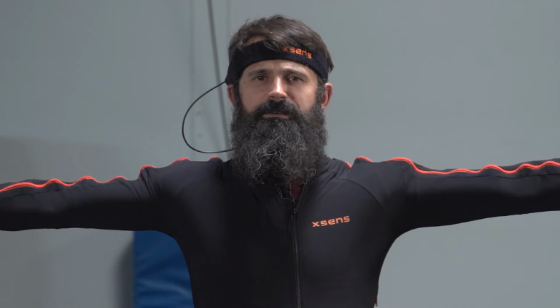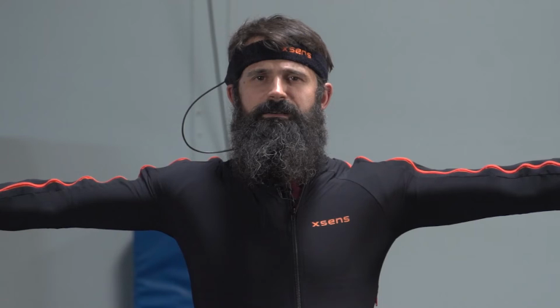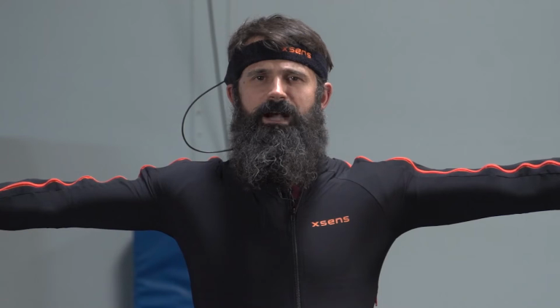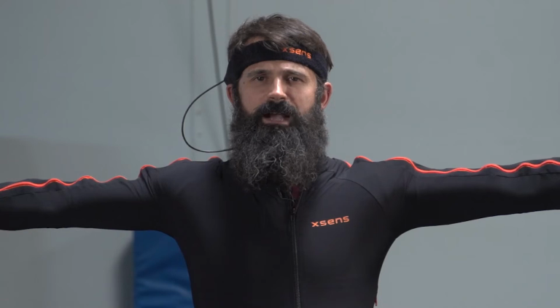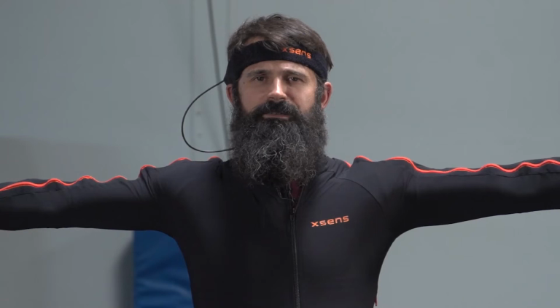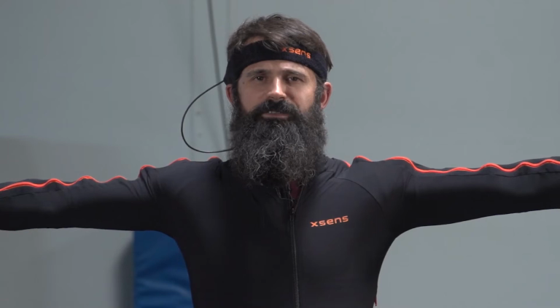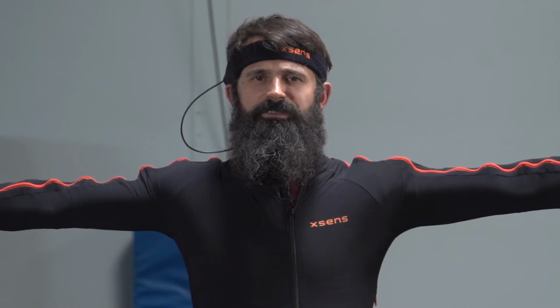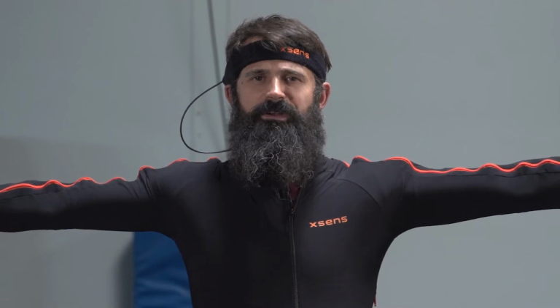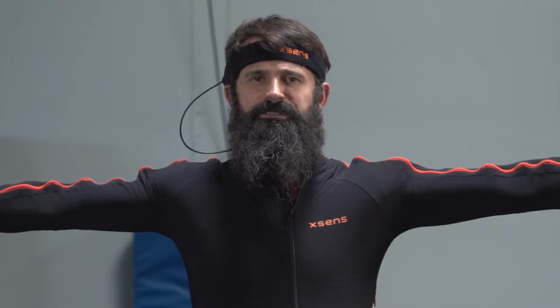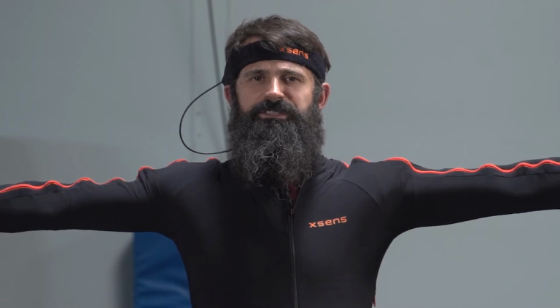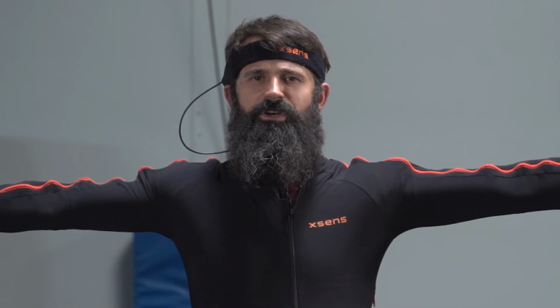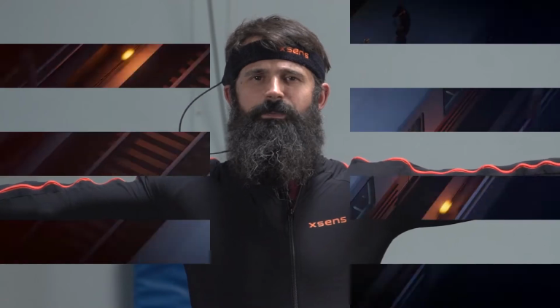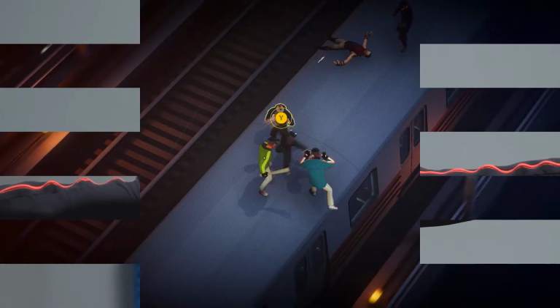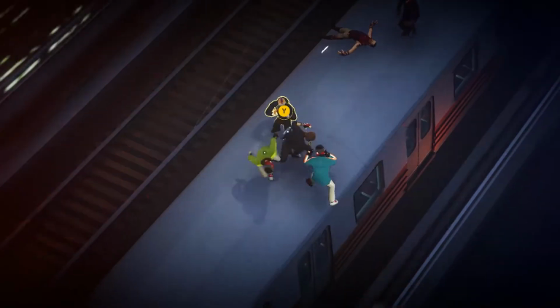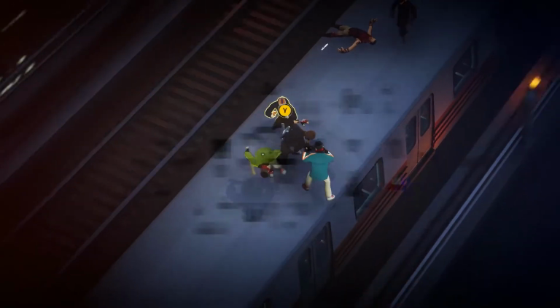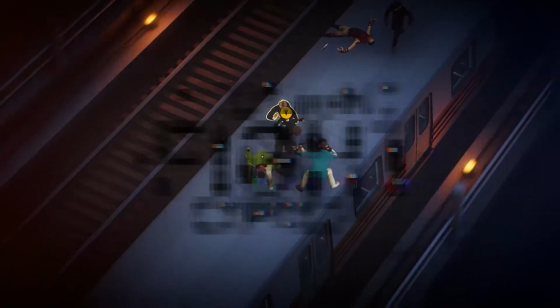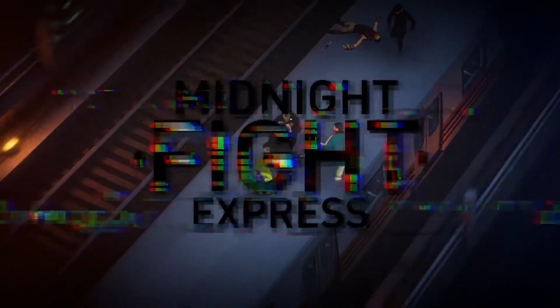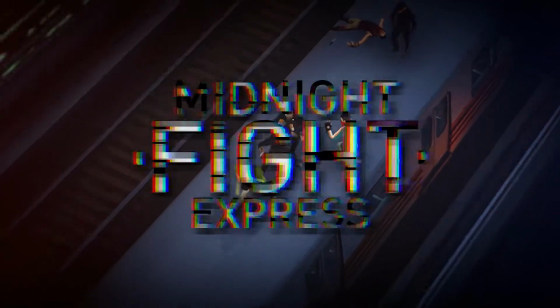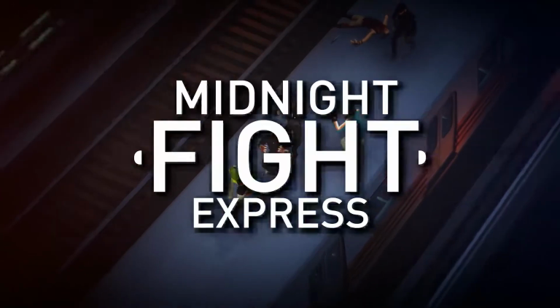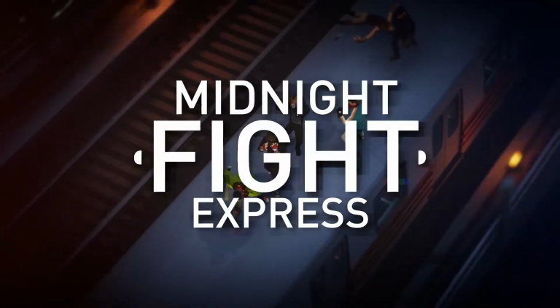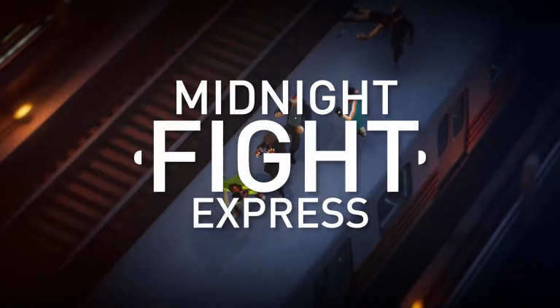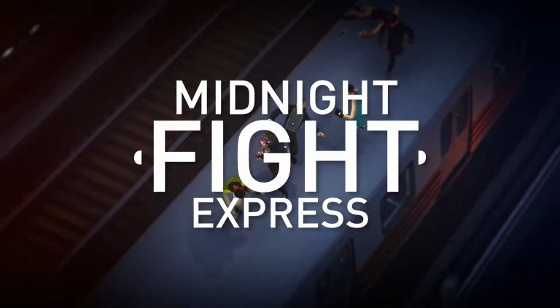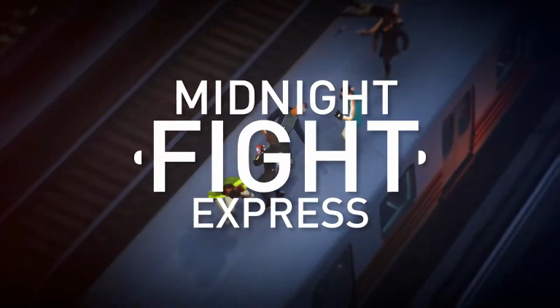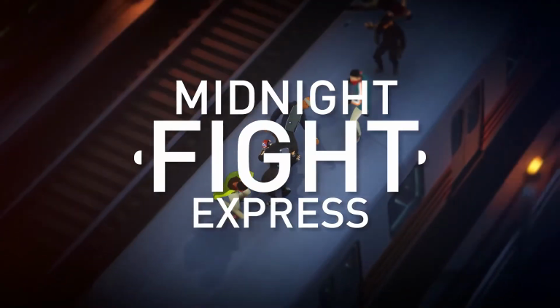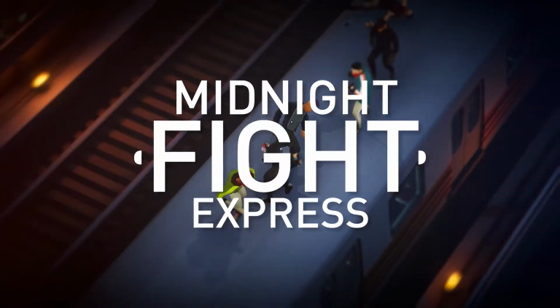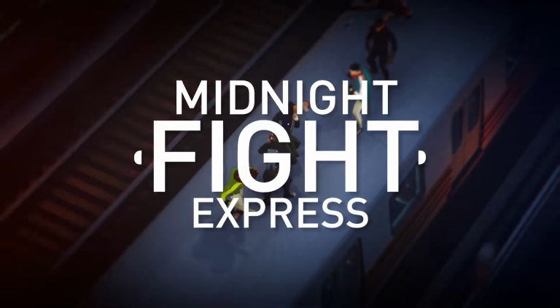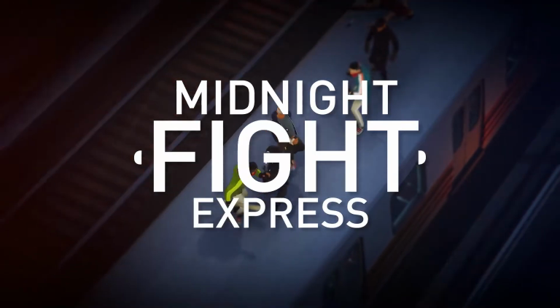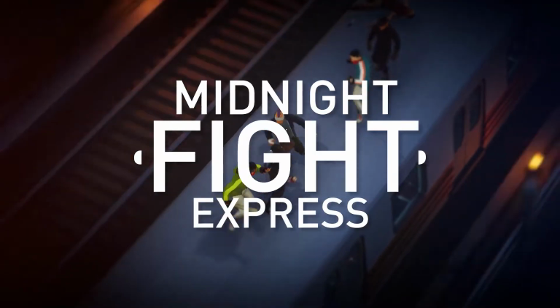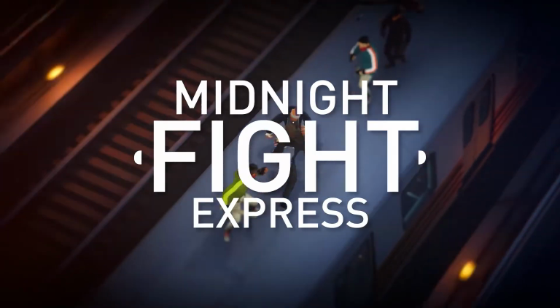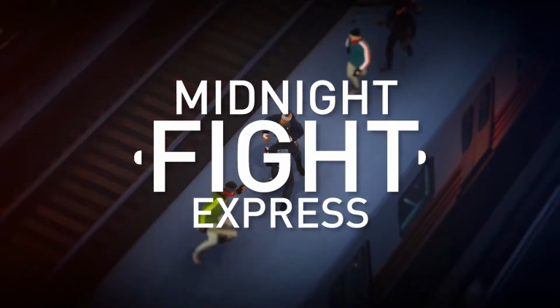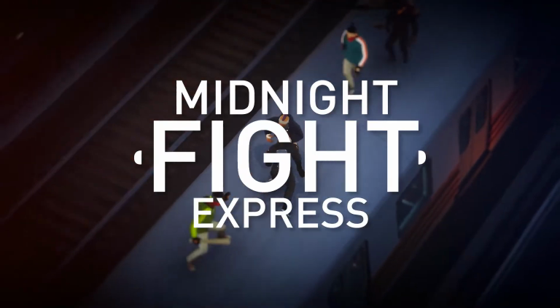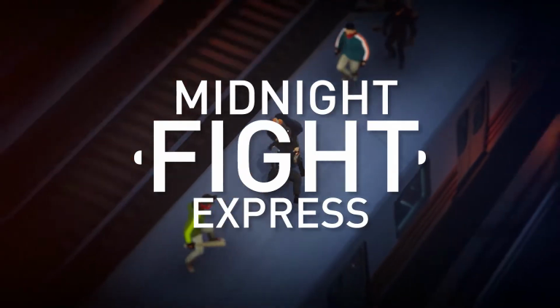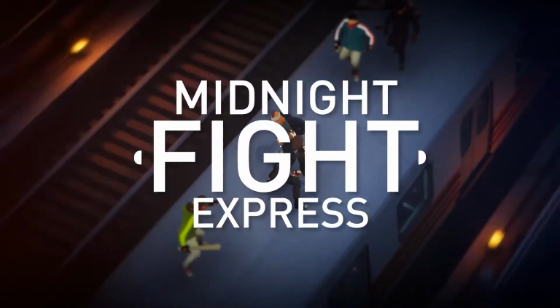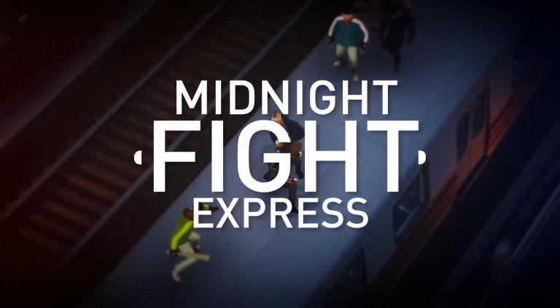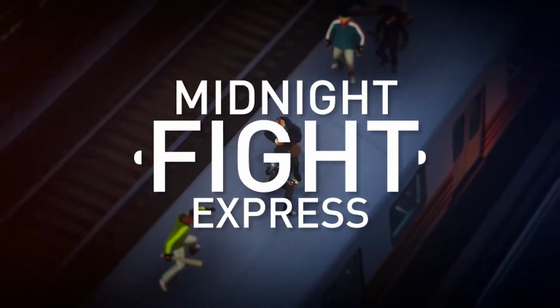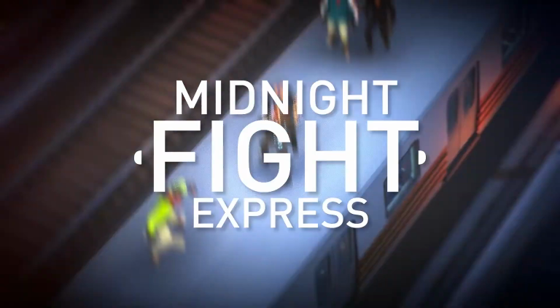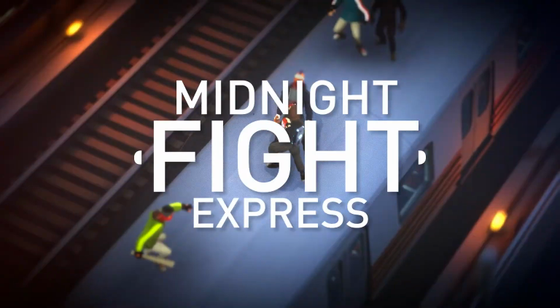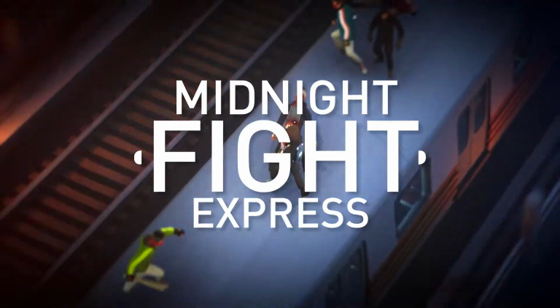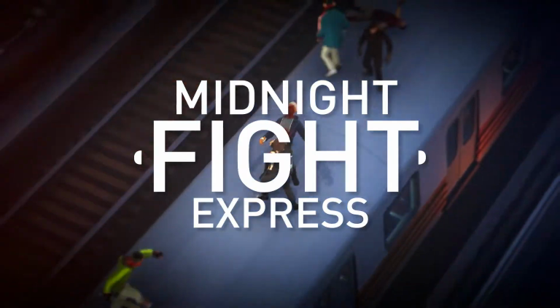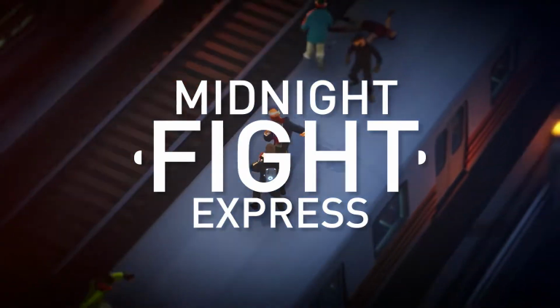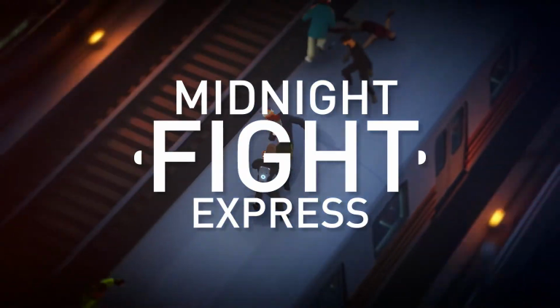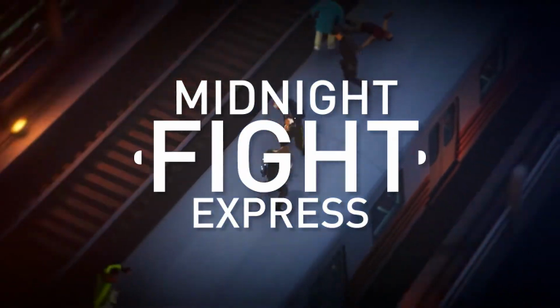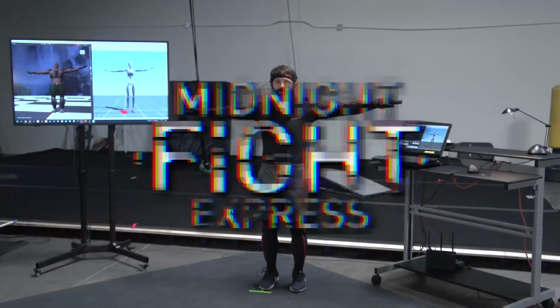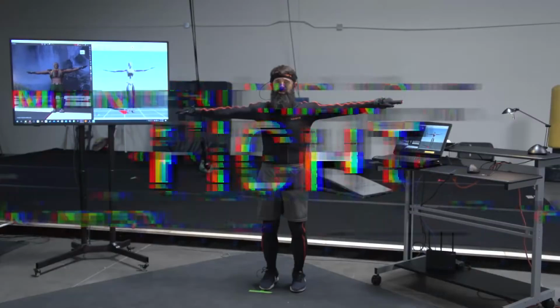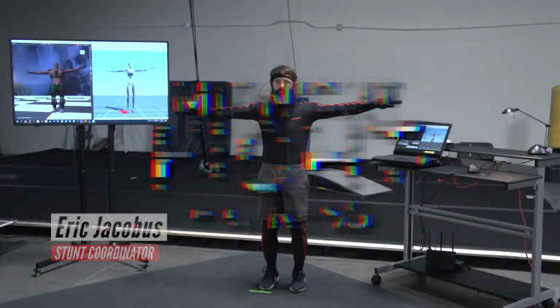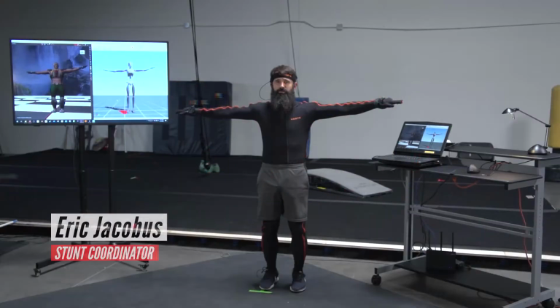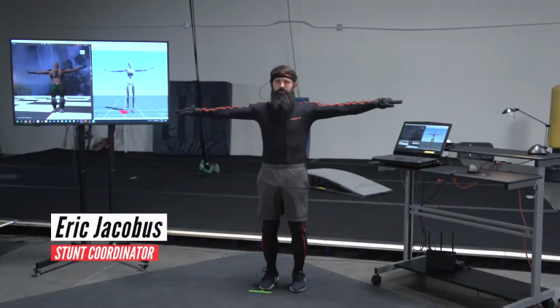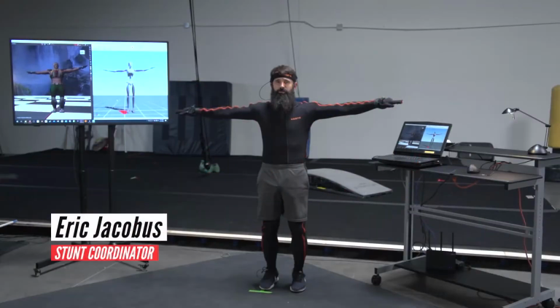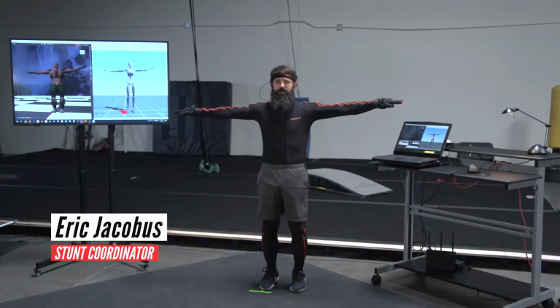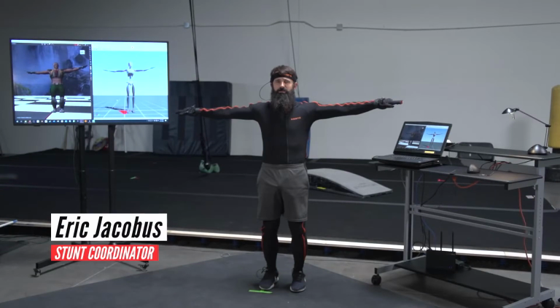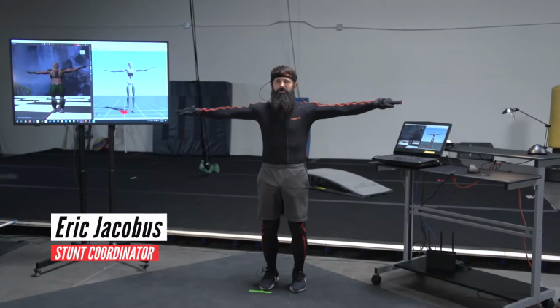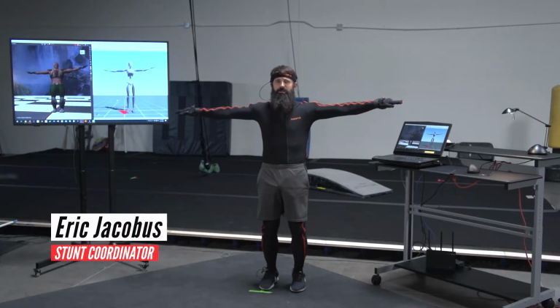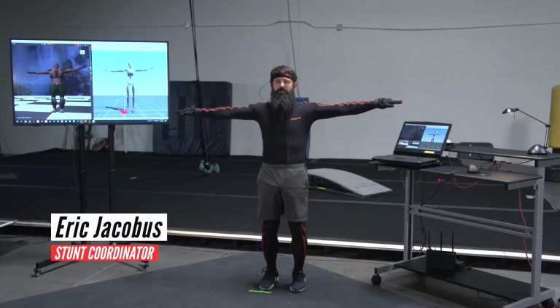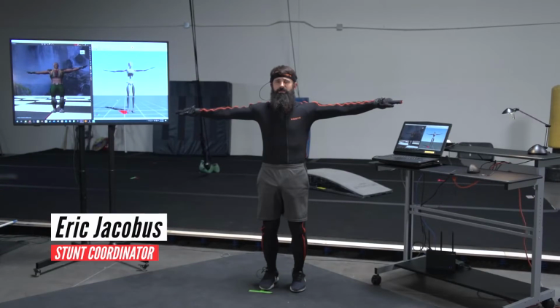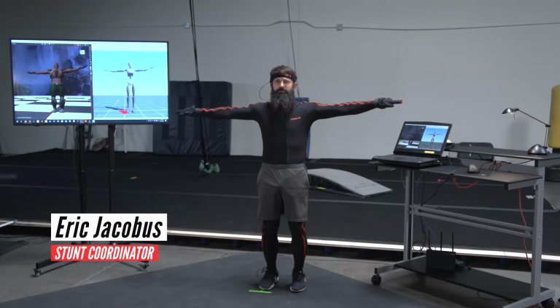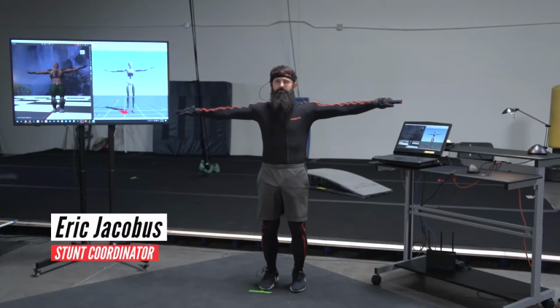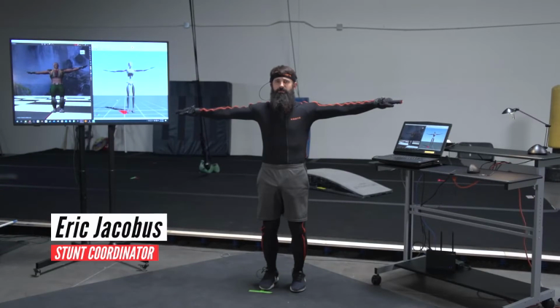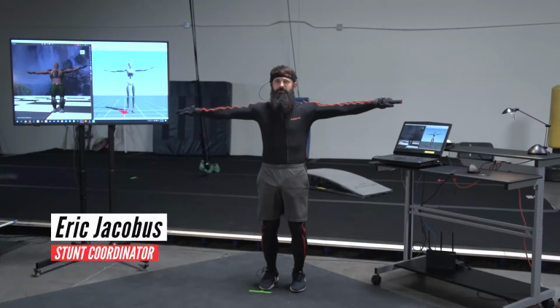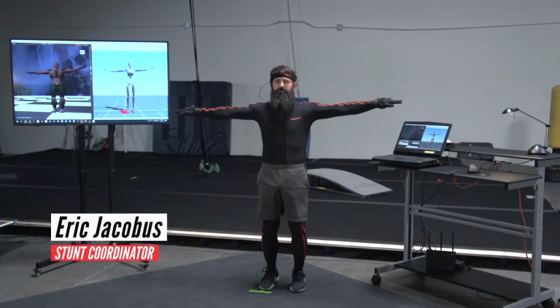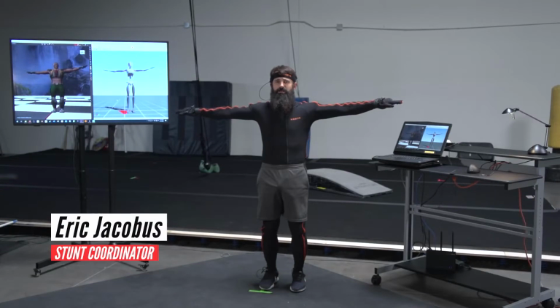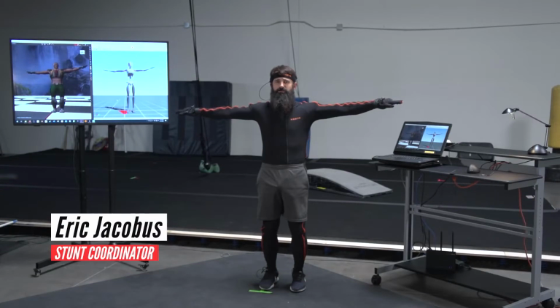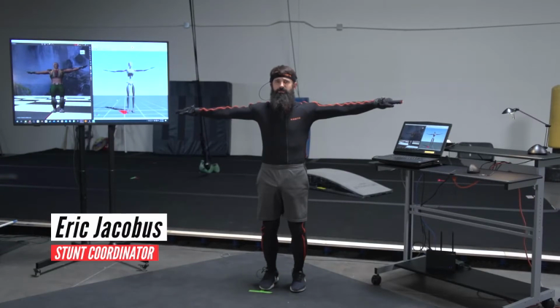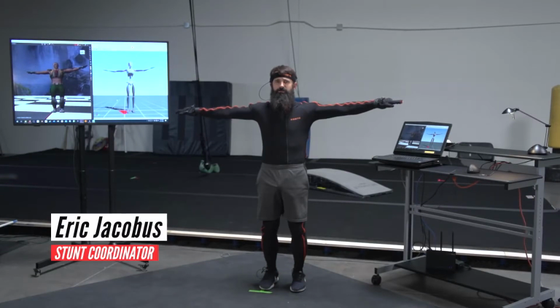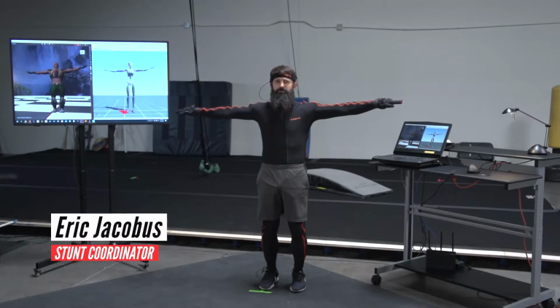Hi, this is Eric Jacobus. I'm the stunt coordinator for Midnight Fight Express, and we're here at the Super Alloy Interactive Studios in Las Vegas.